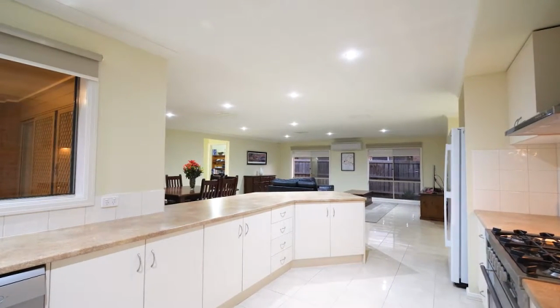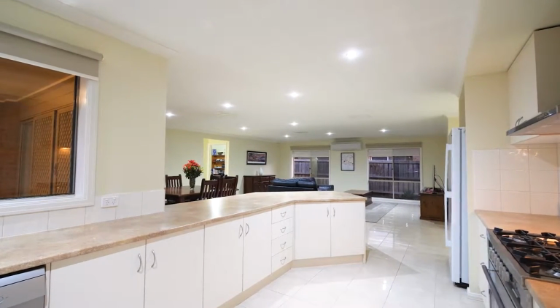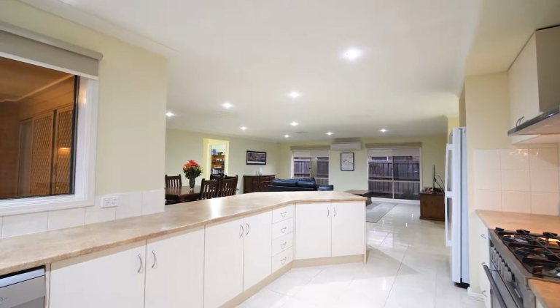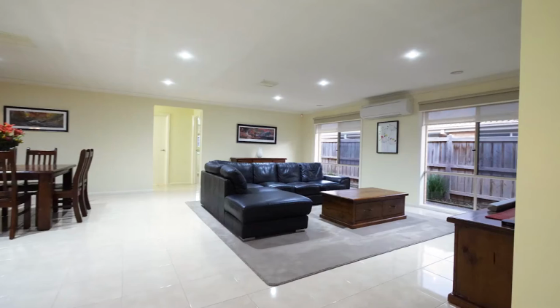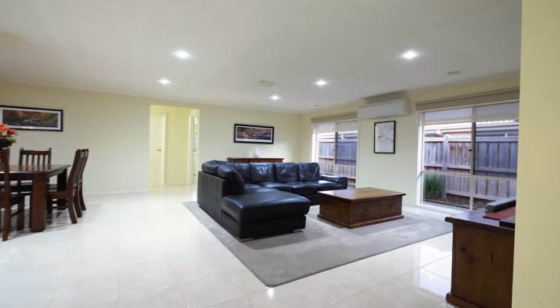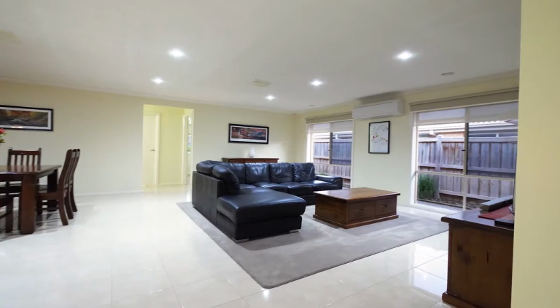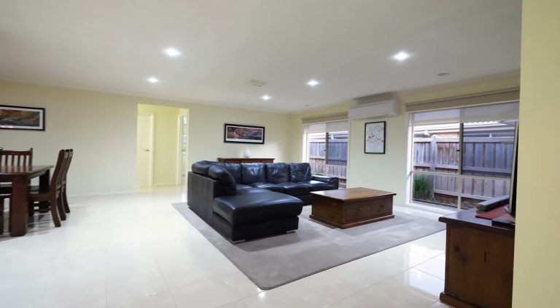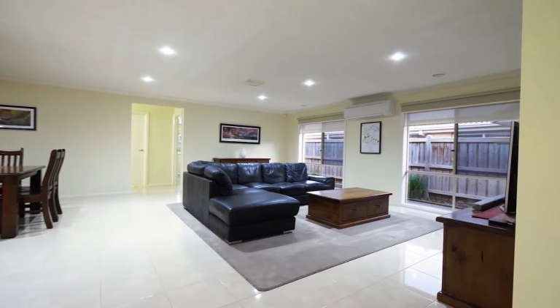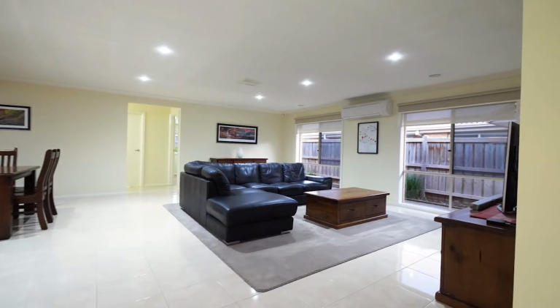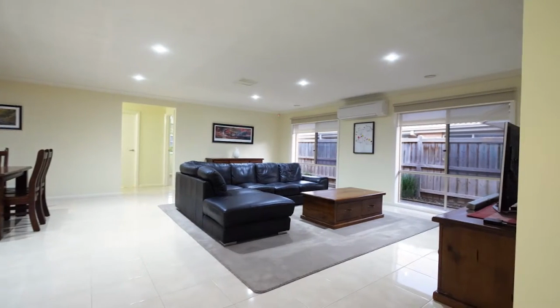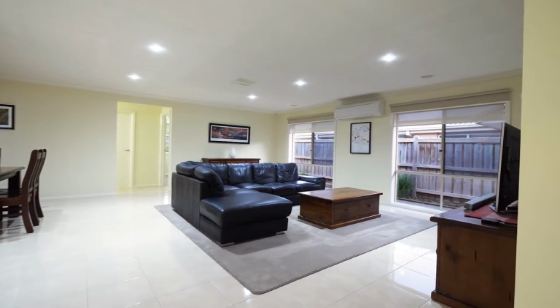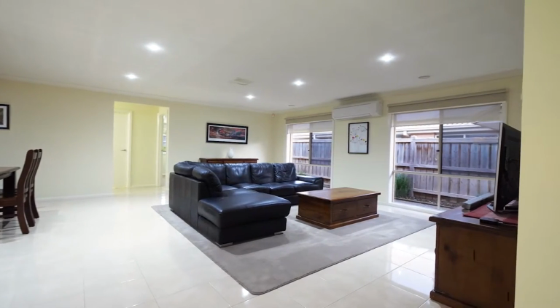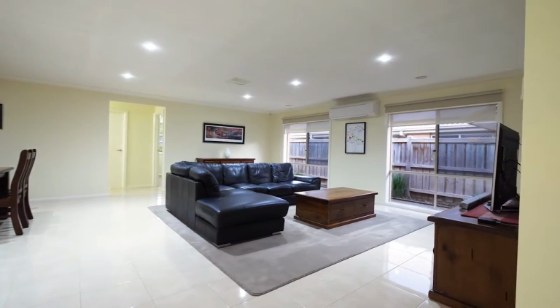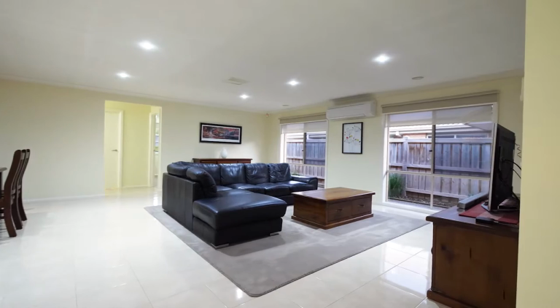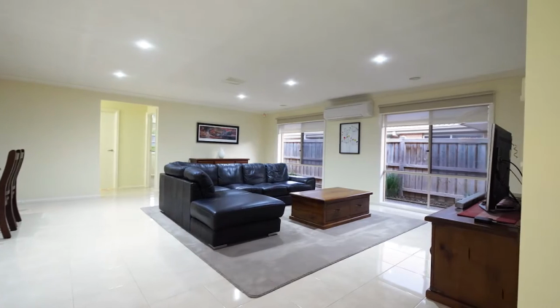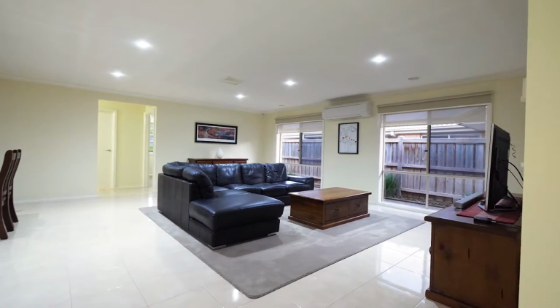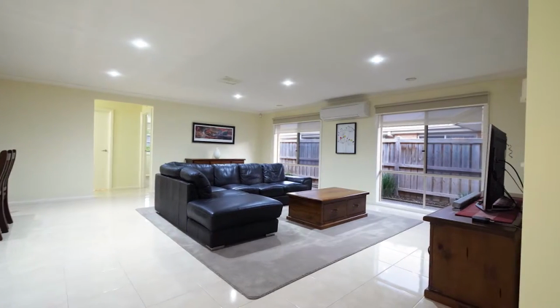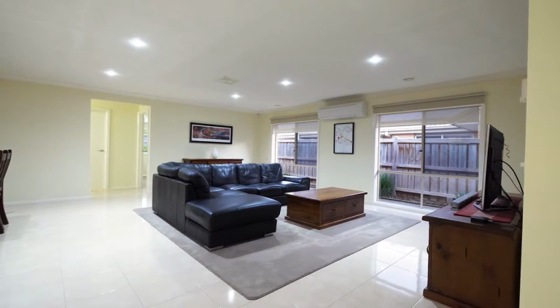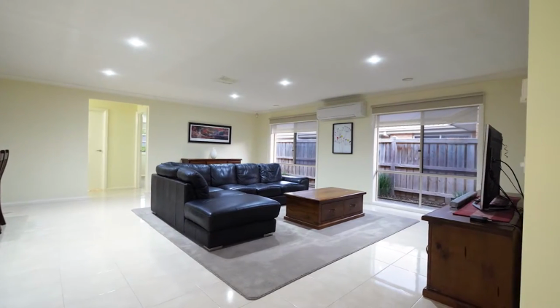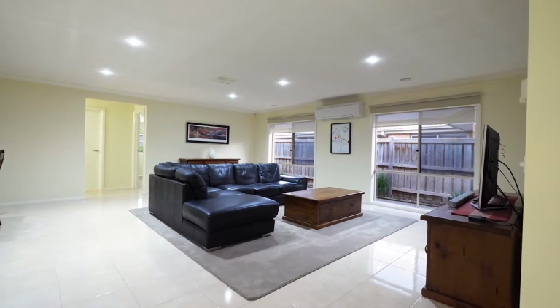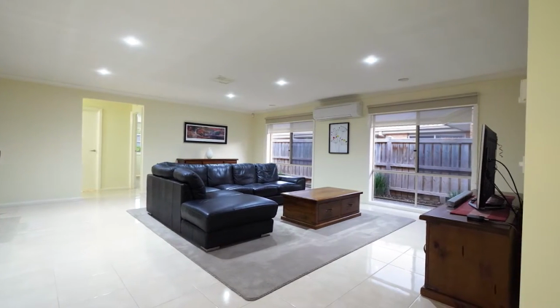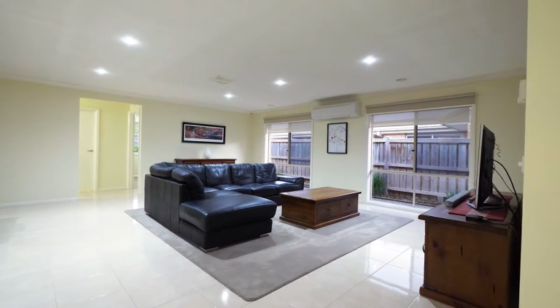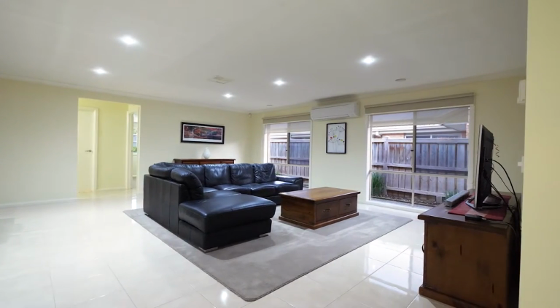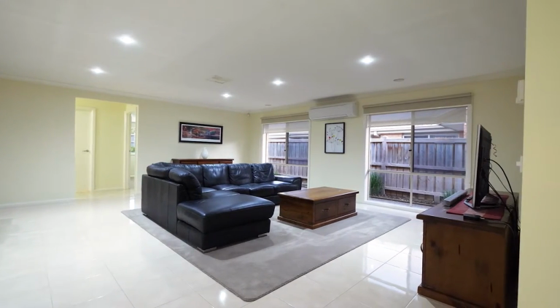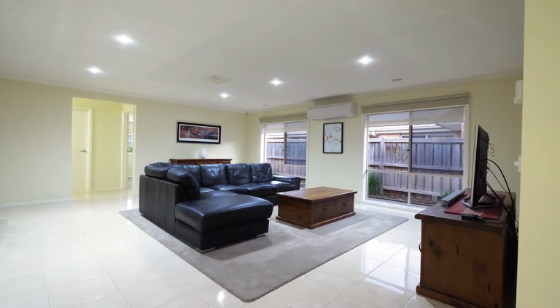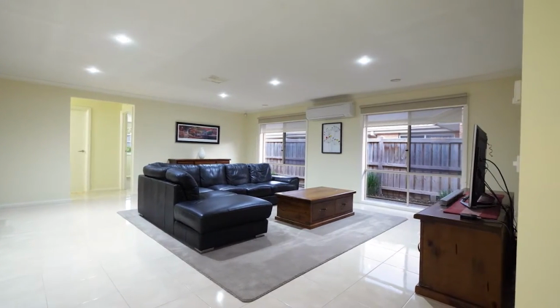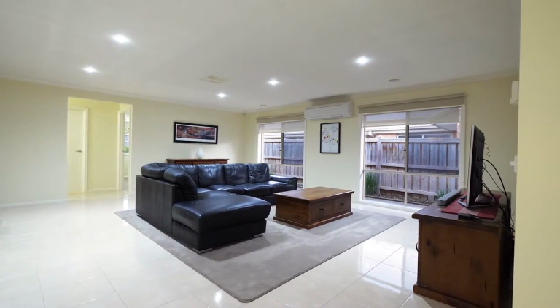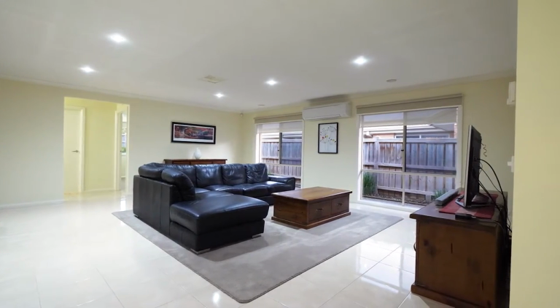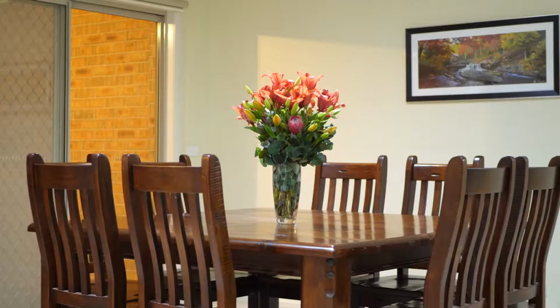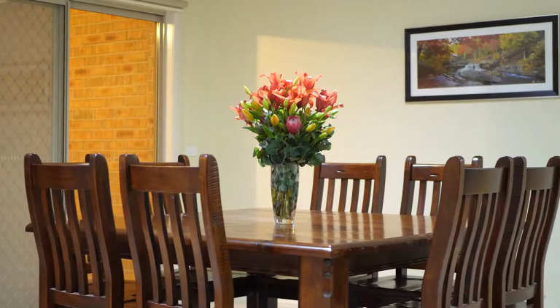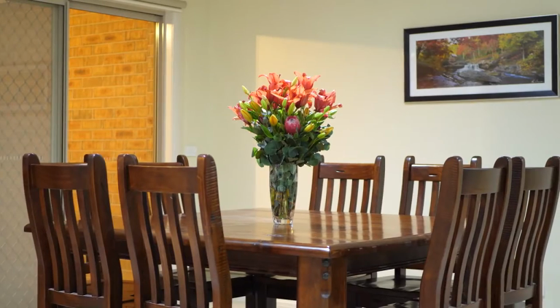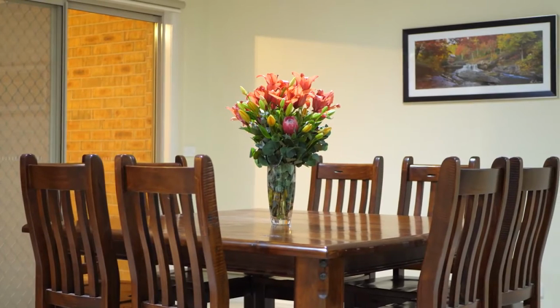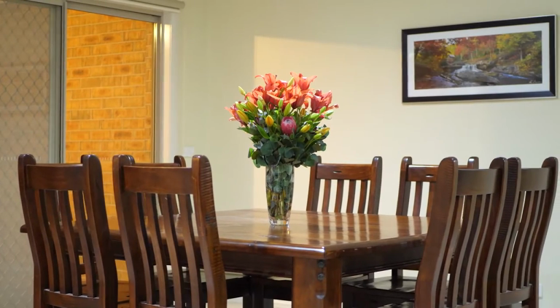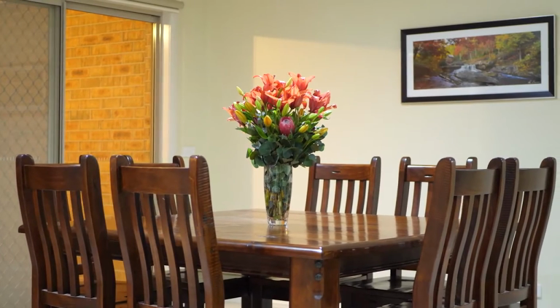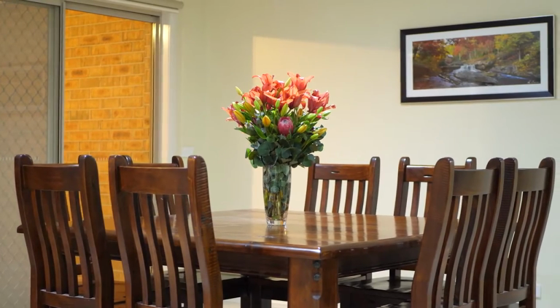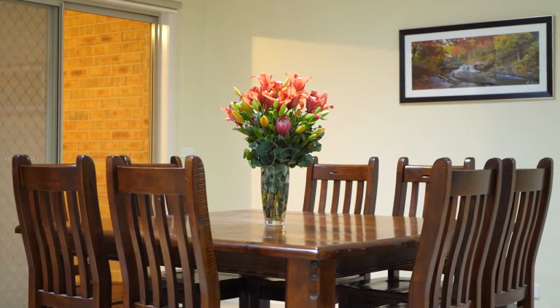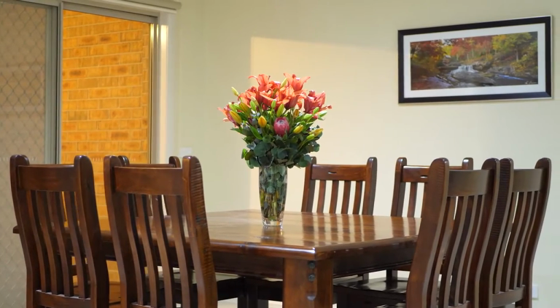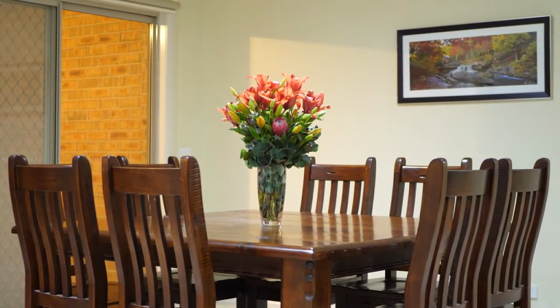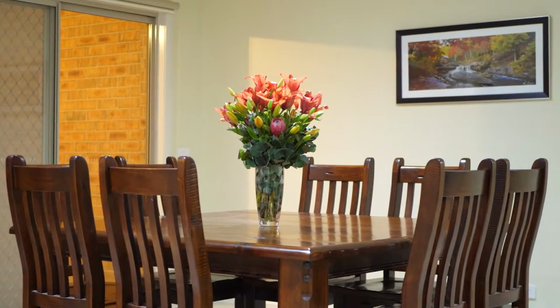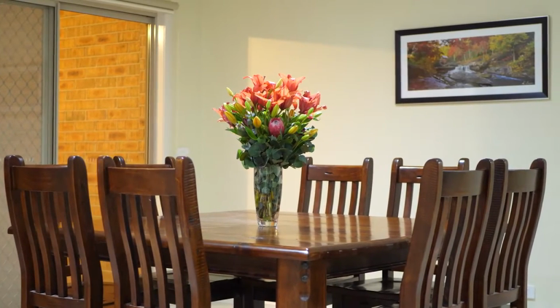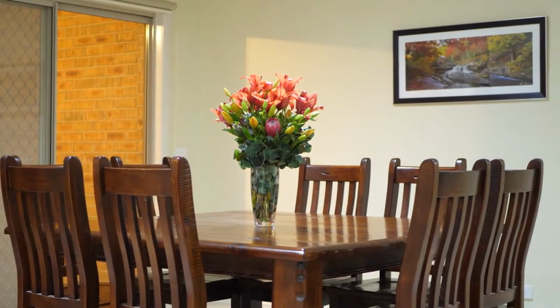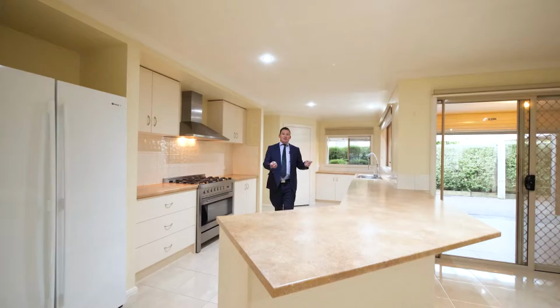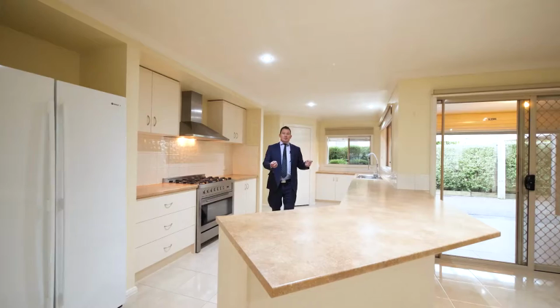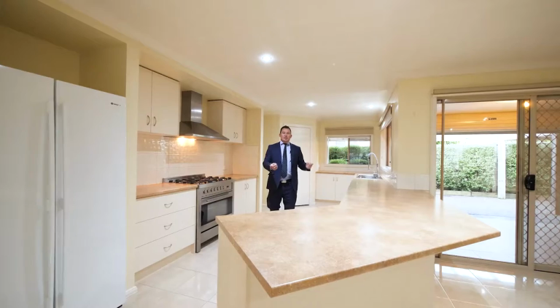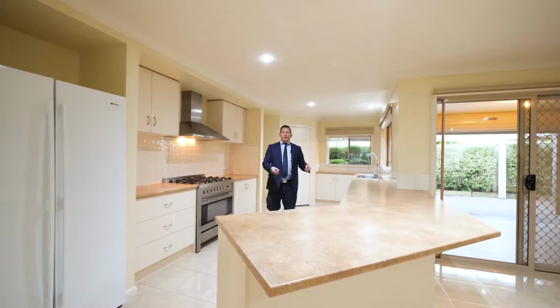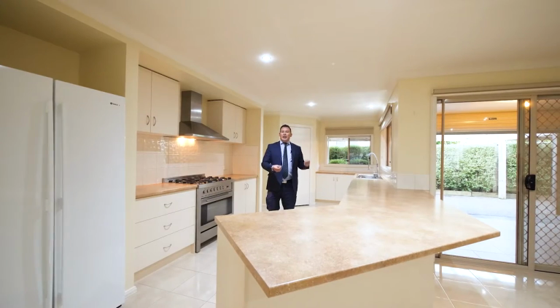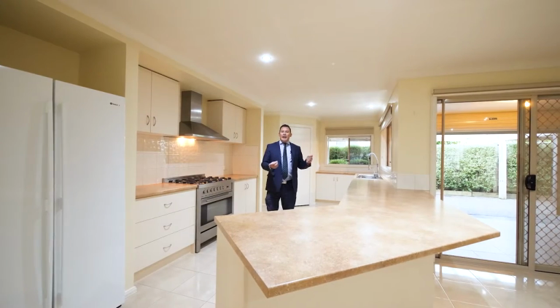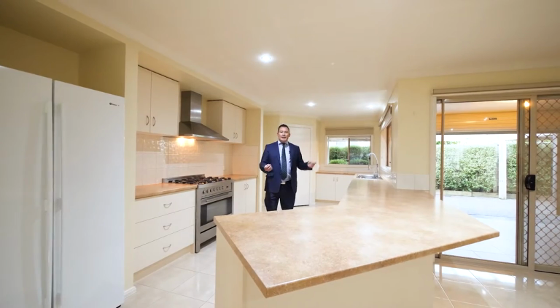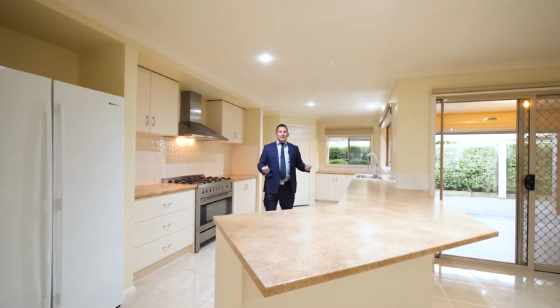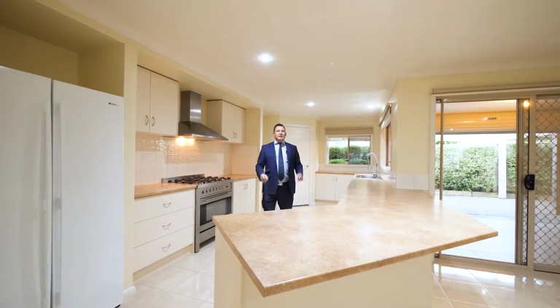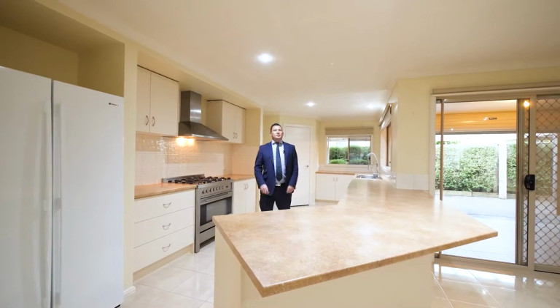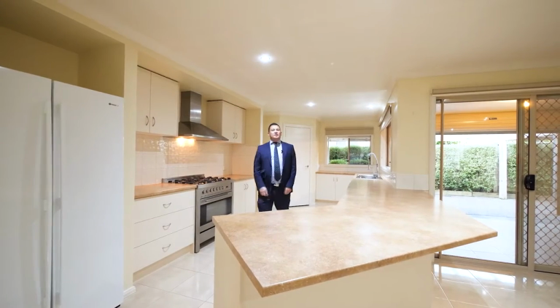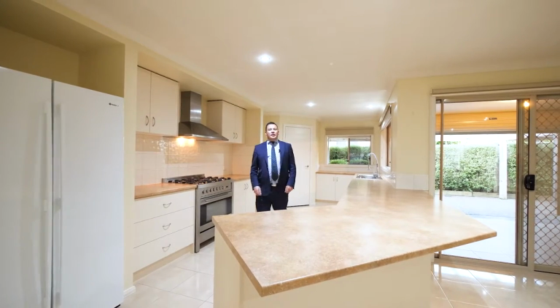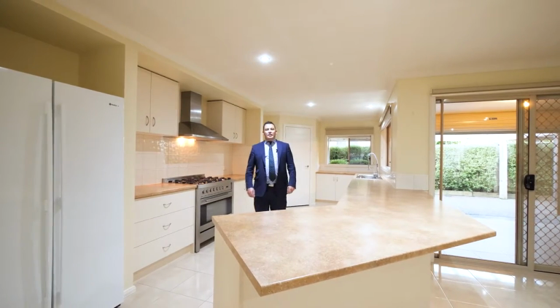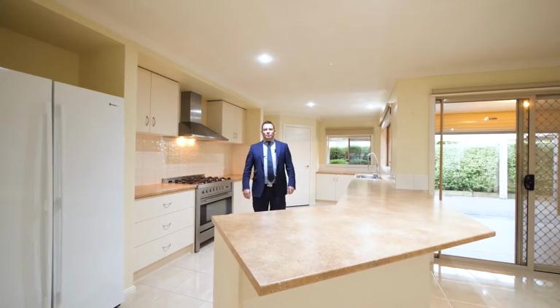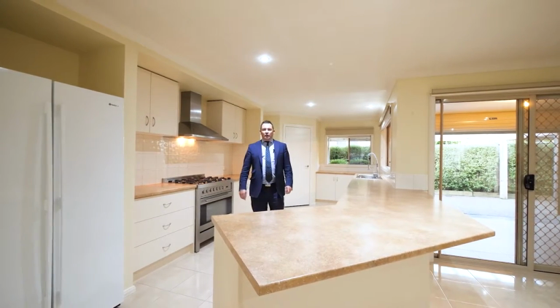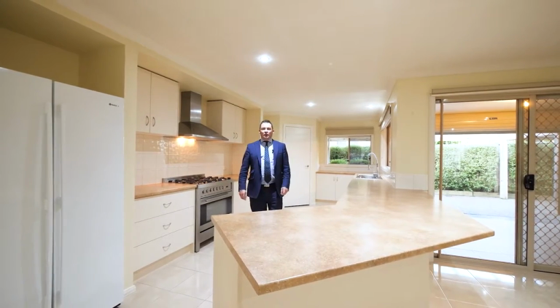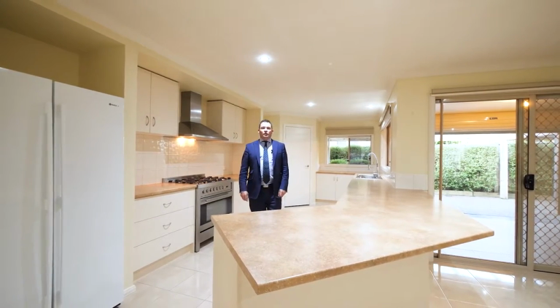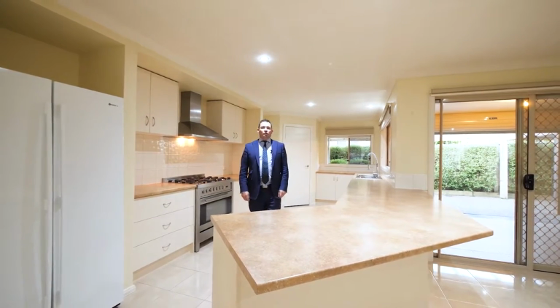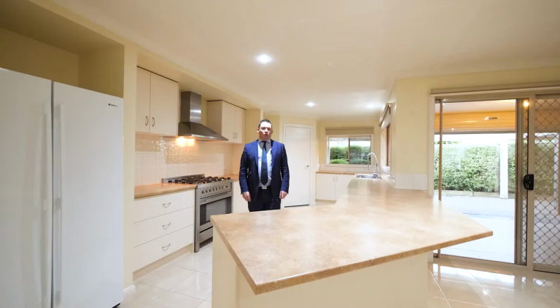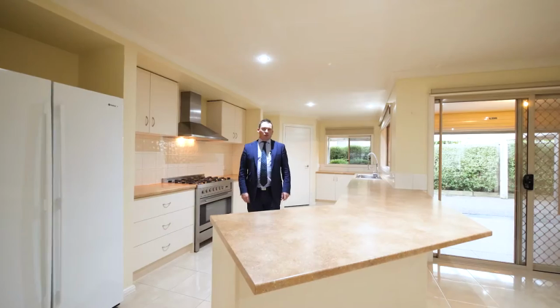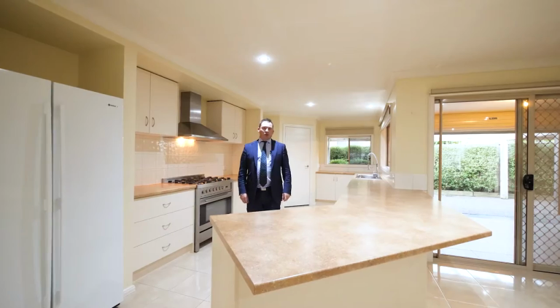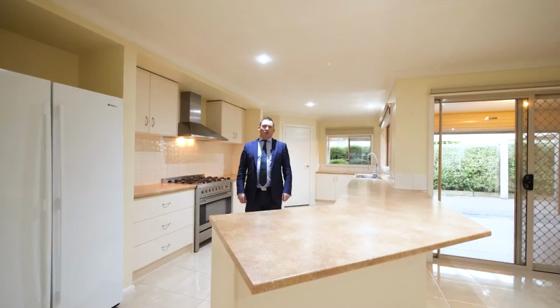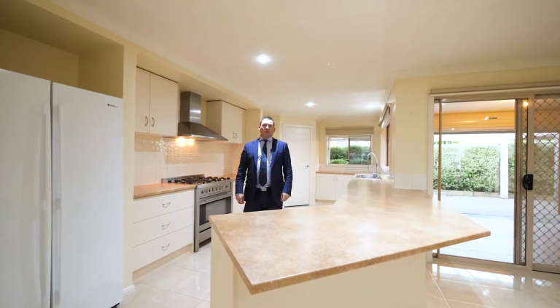The home consists of three spacious bedrooms, two great living areas, and a kitchen that any entertainer would love to cook from.